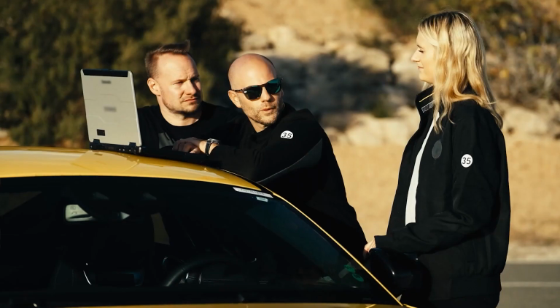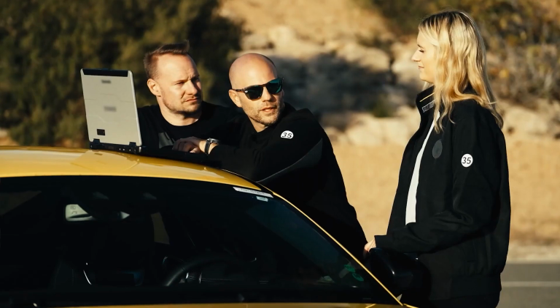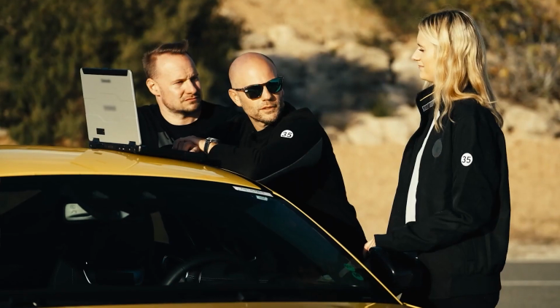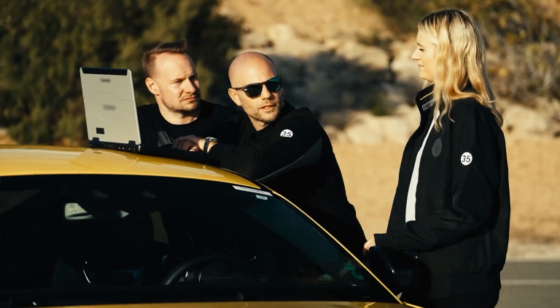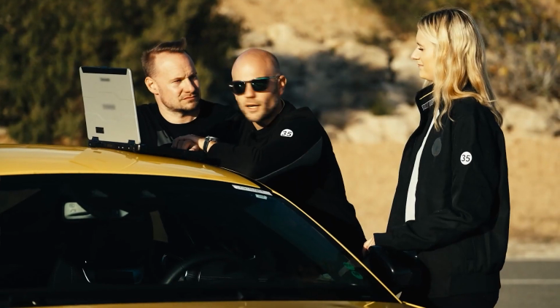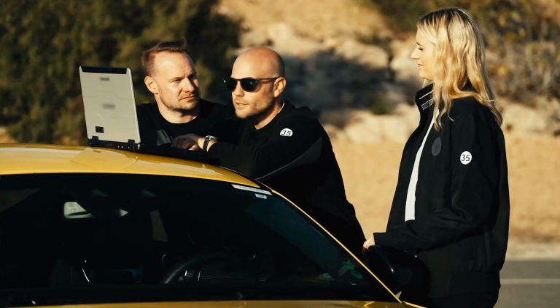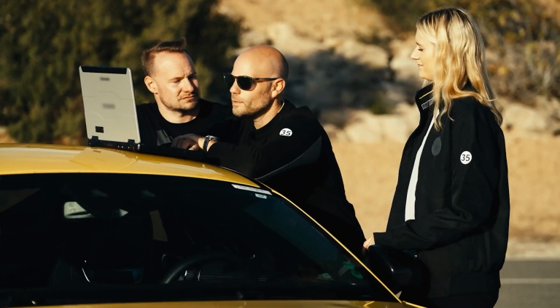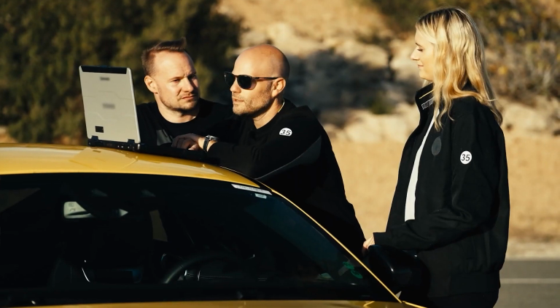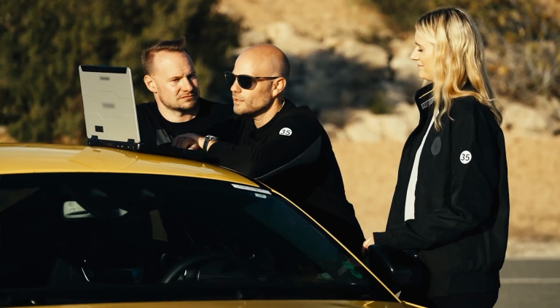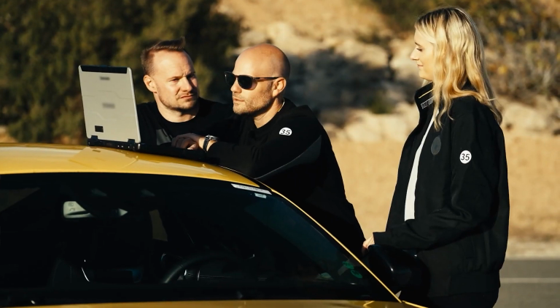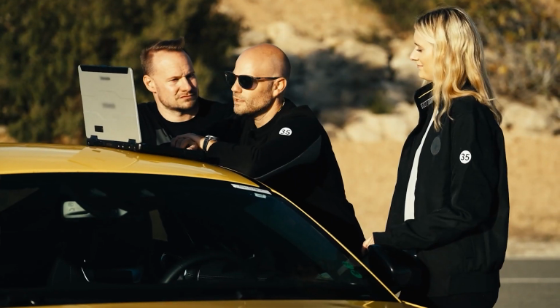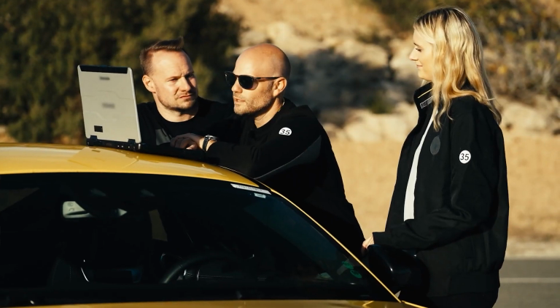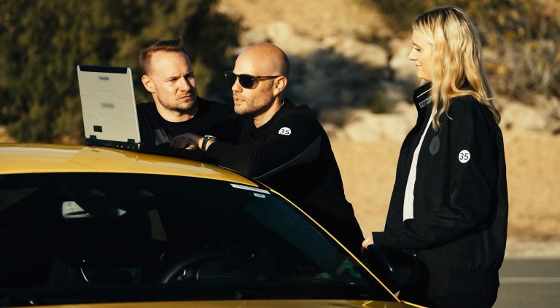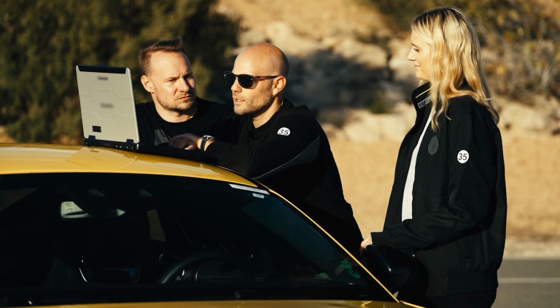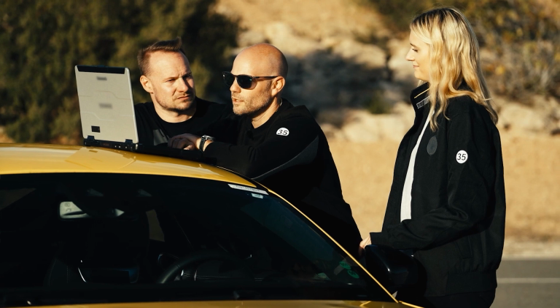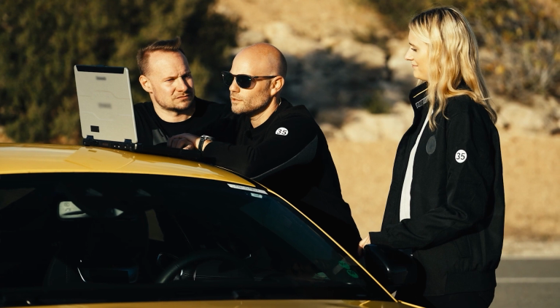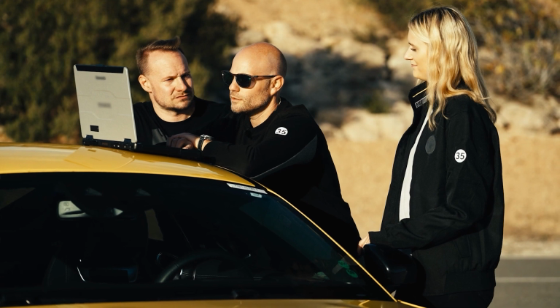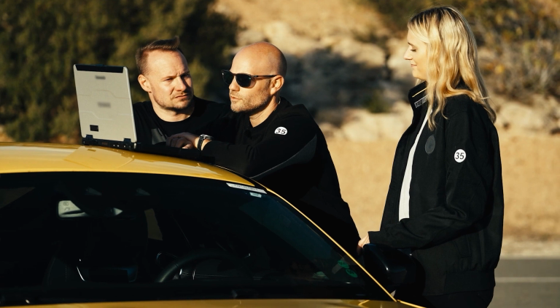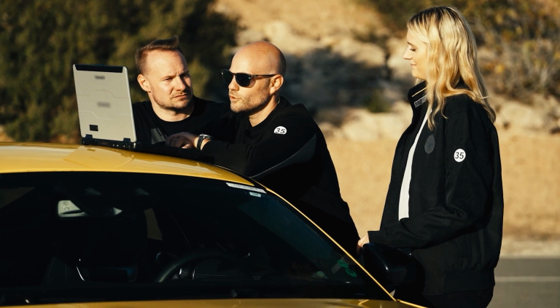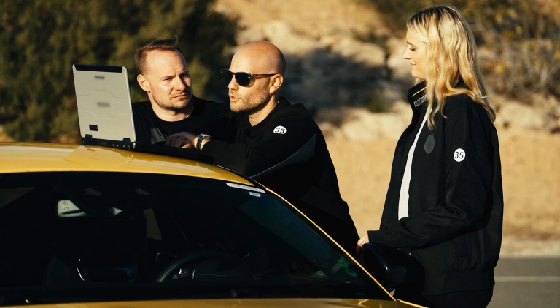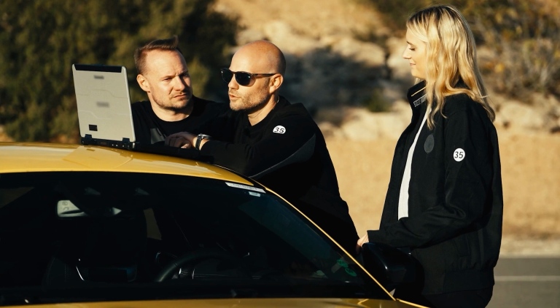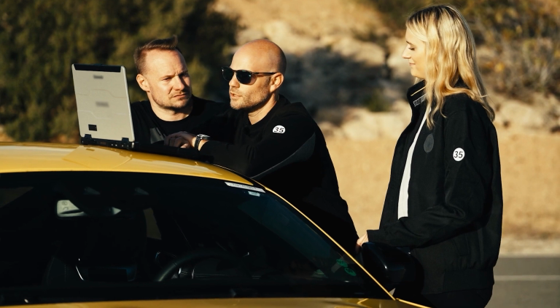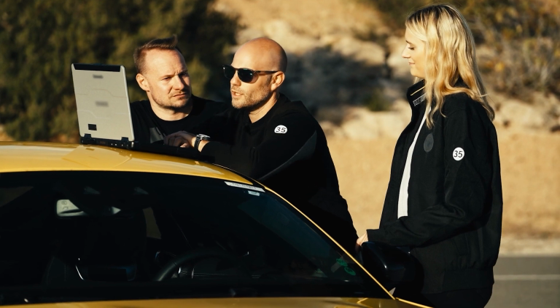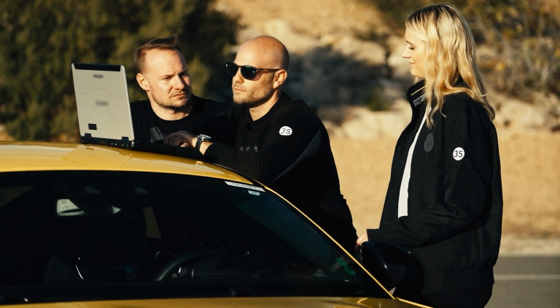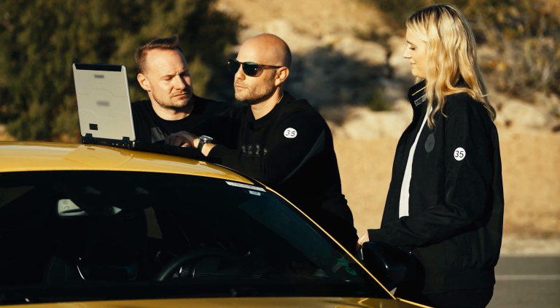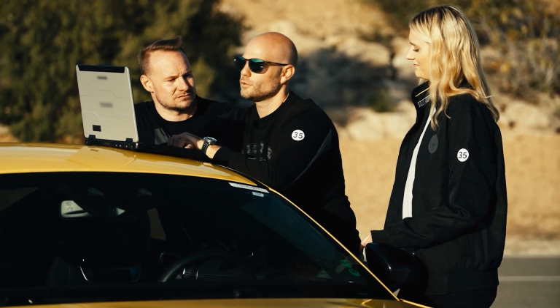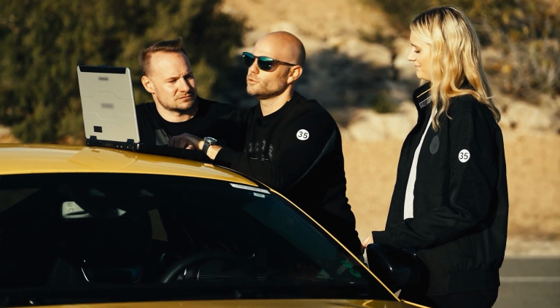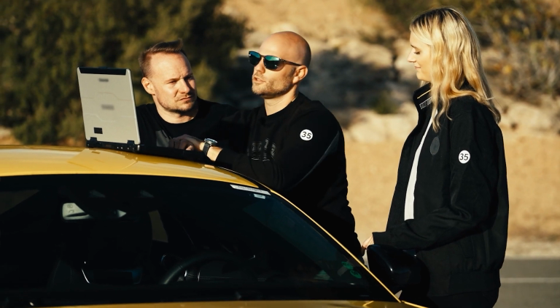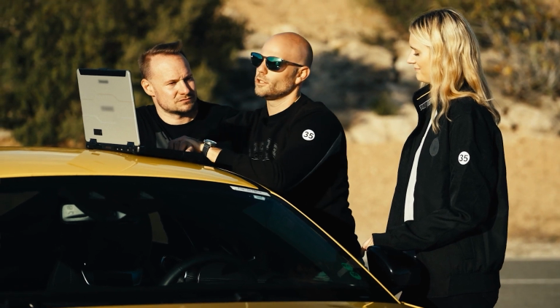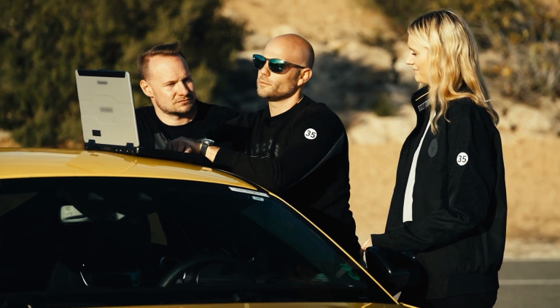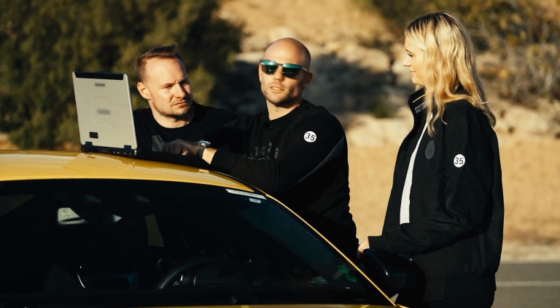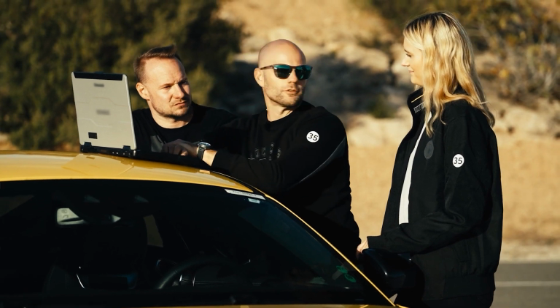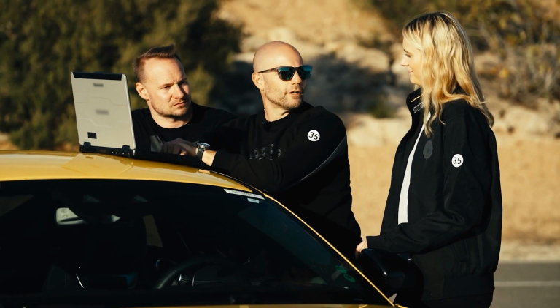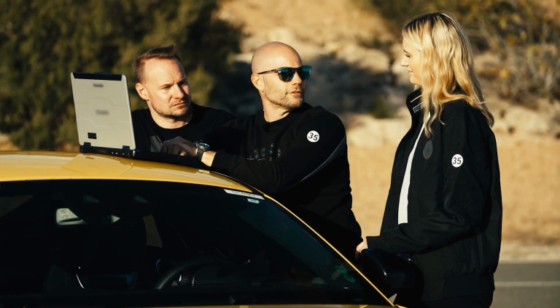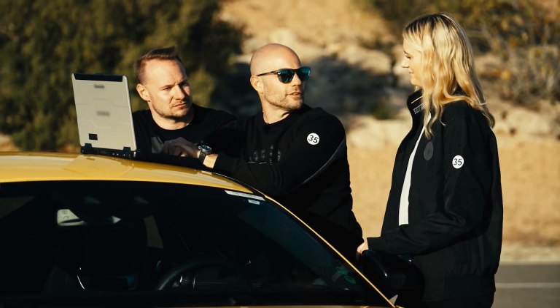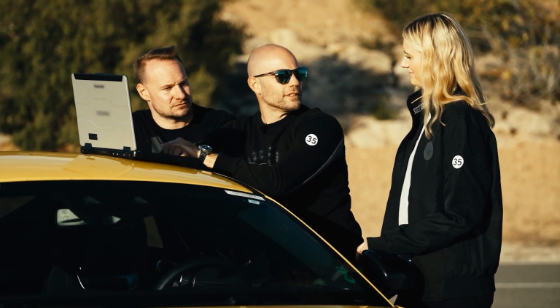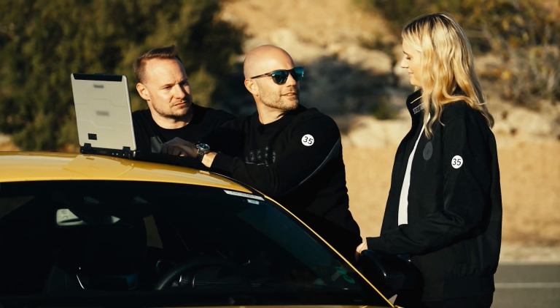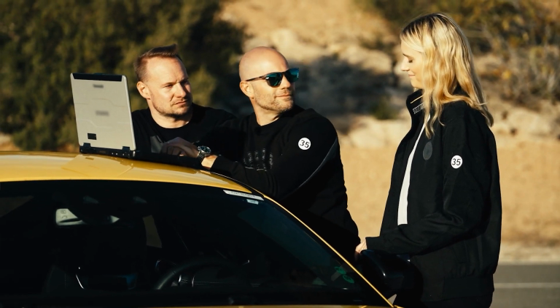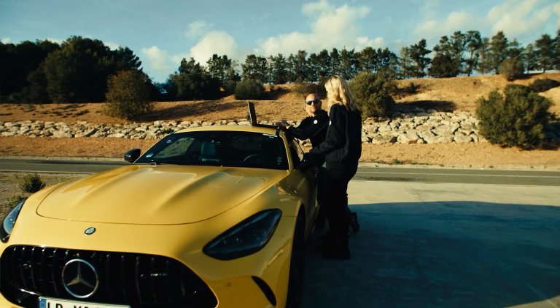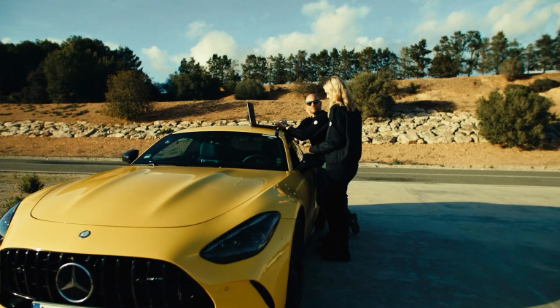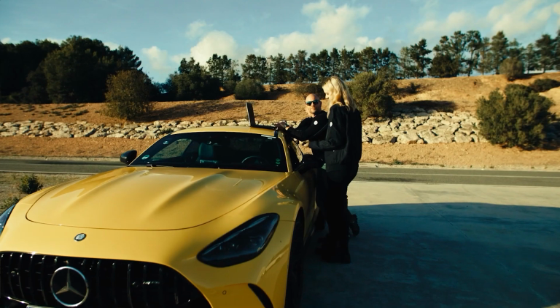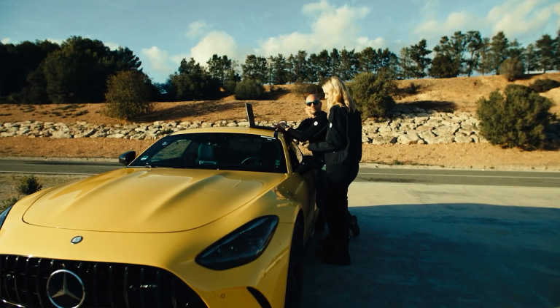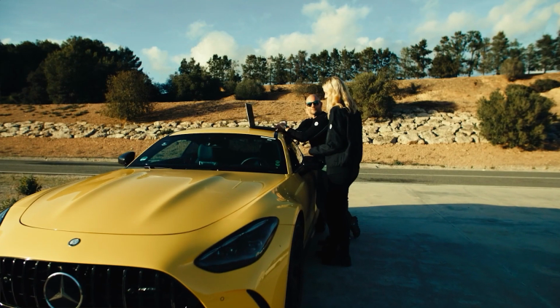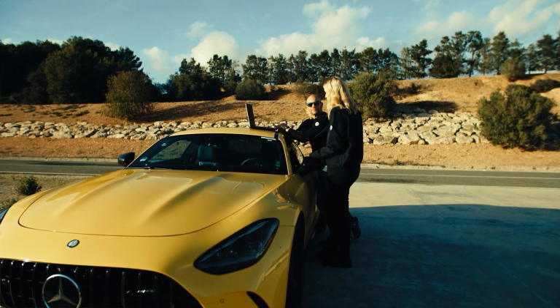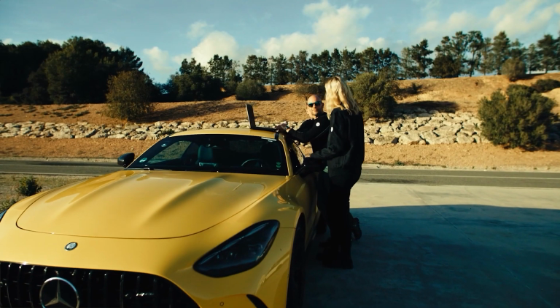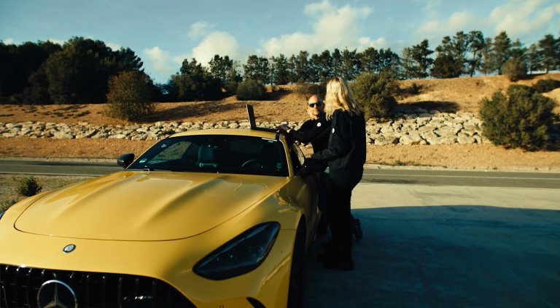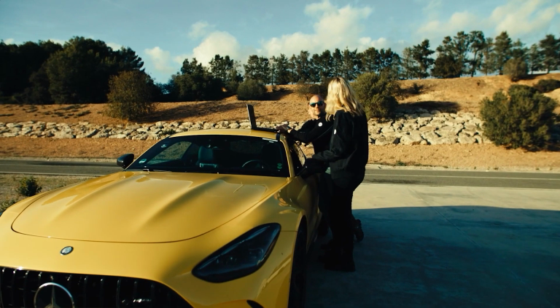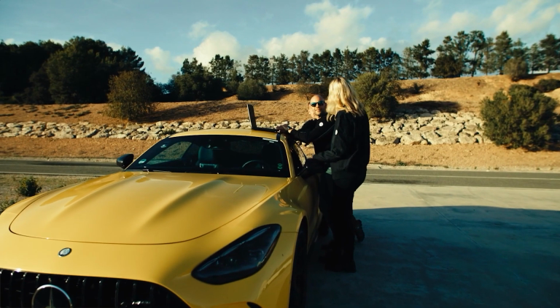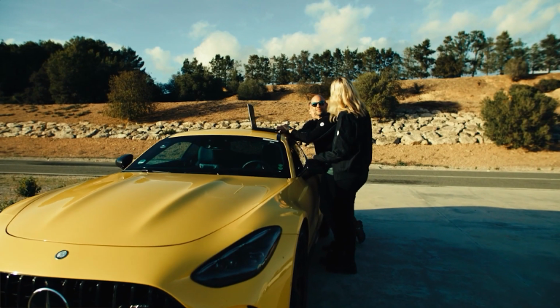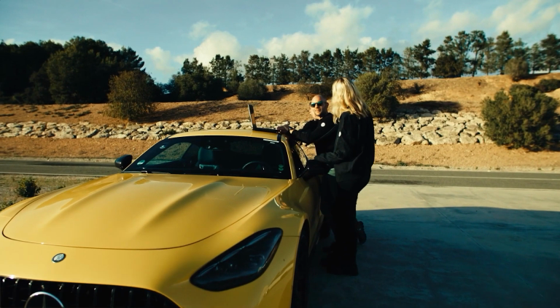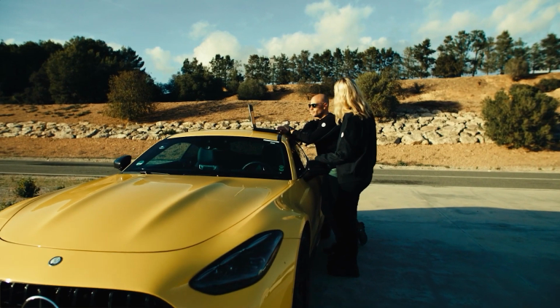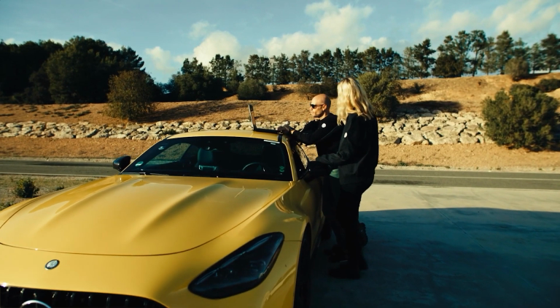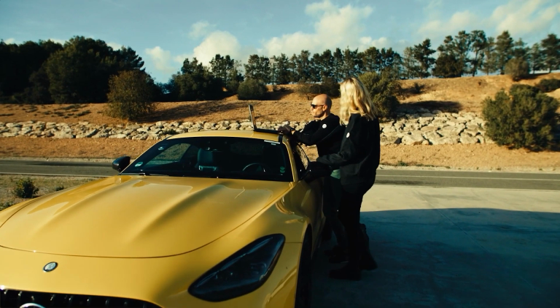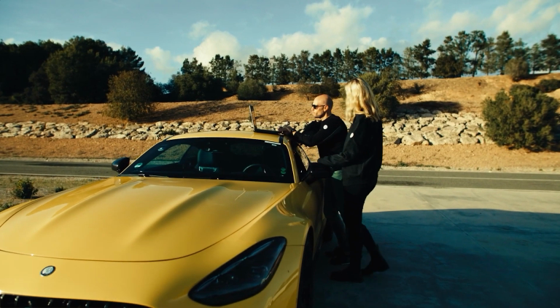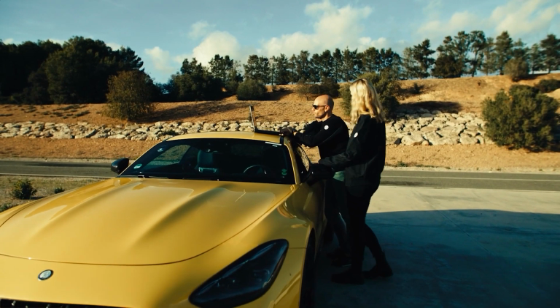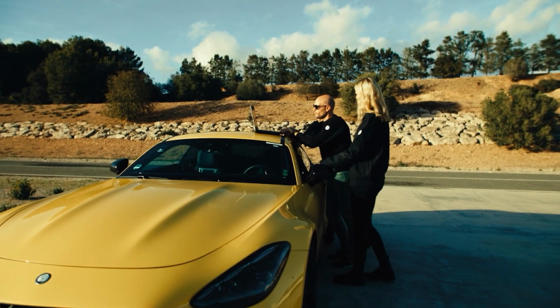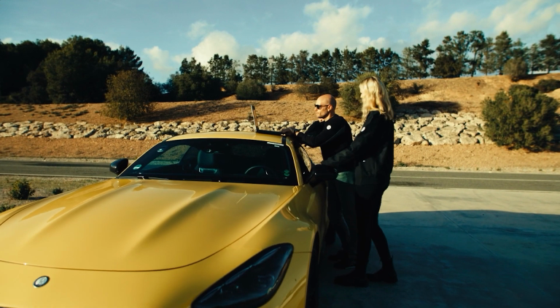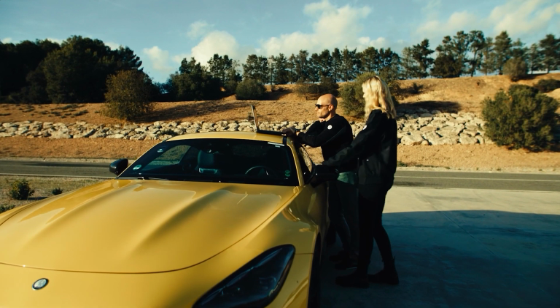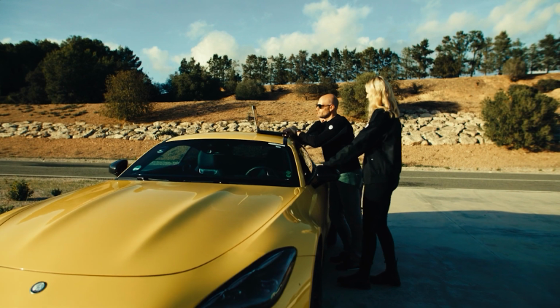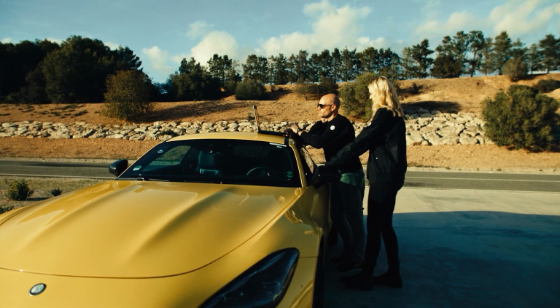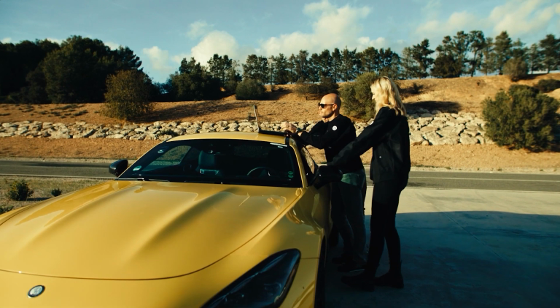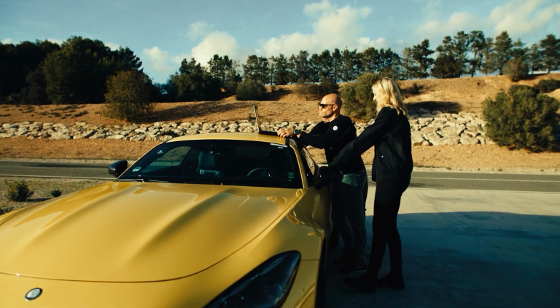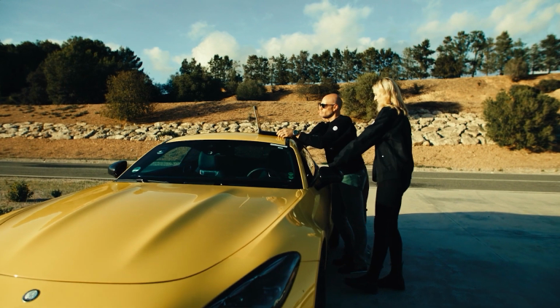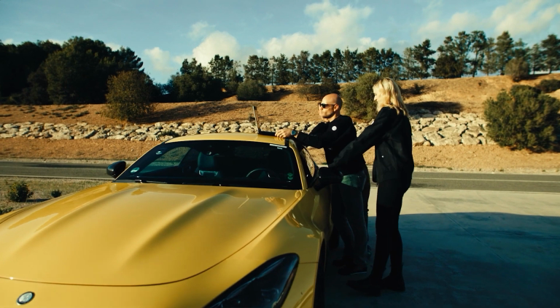We did the high speed testing and now it's time for you to jump in the driver's seat. I can't wait. Perfect, let's go.